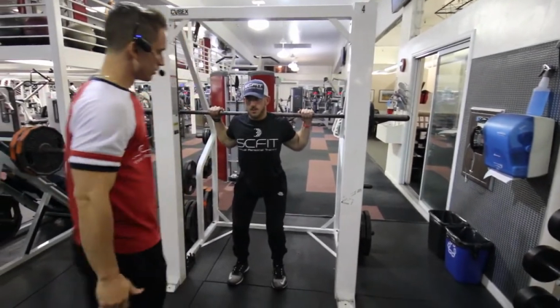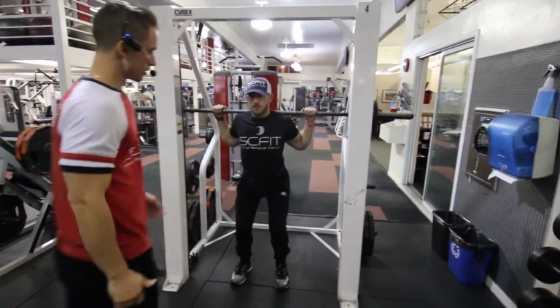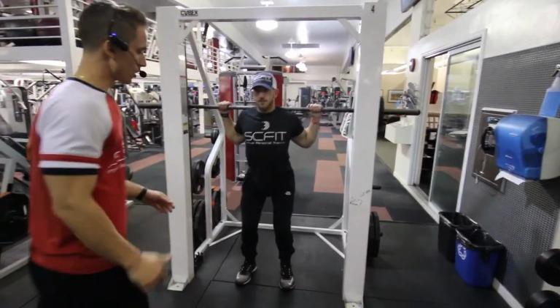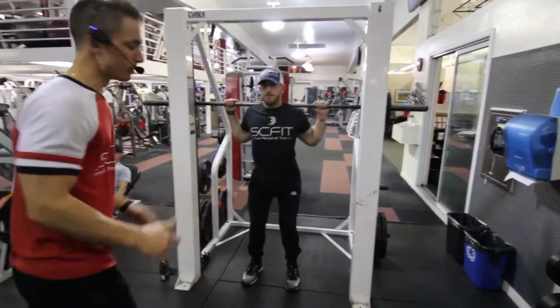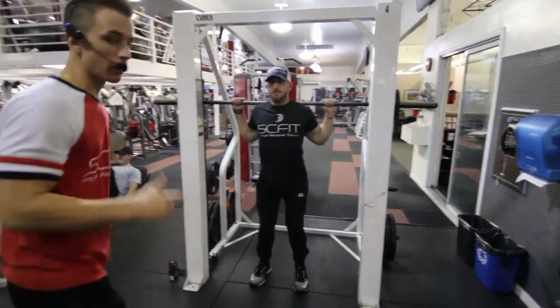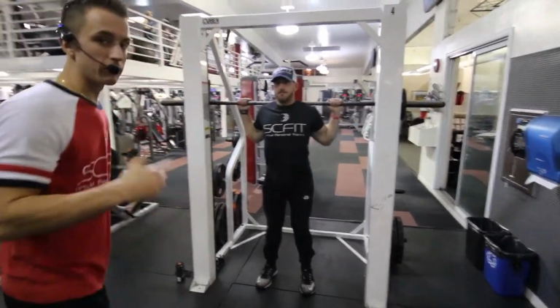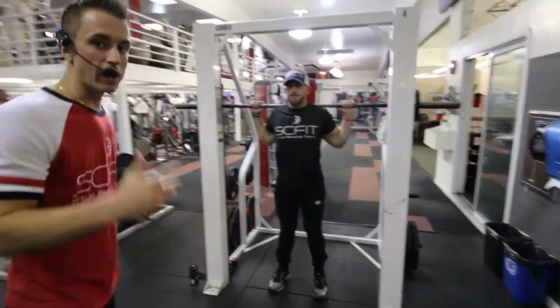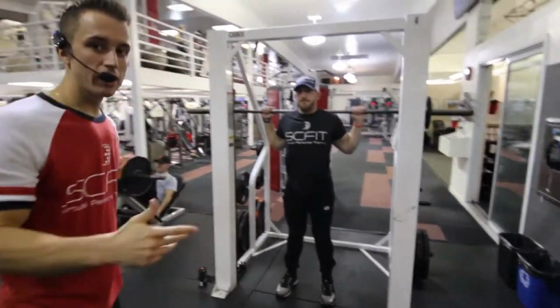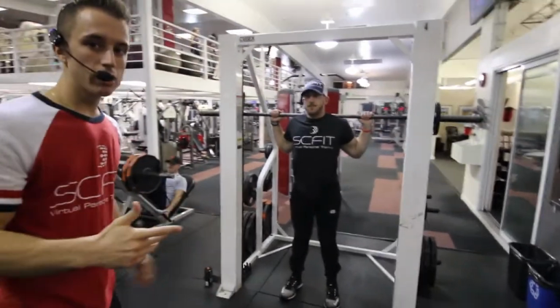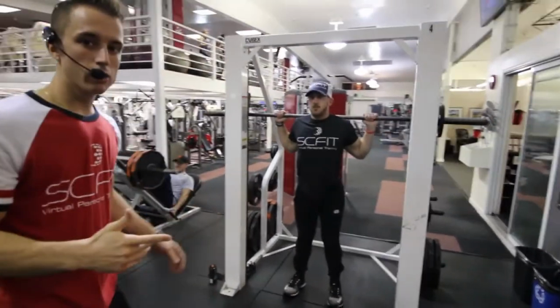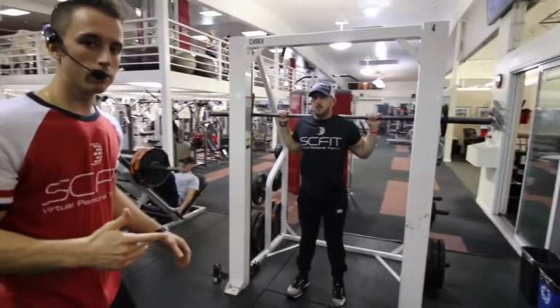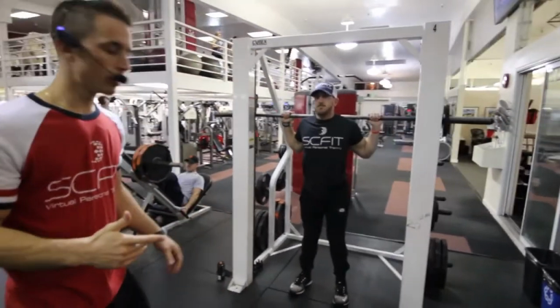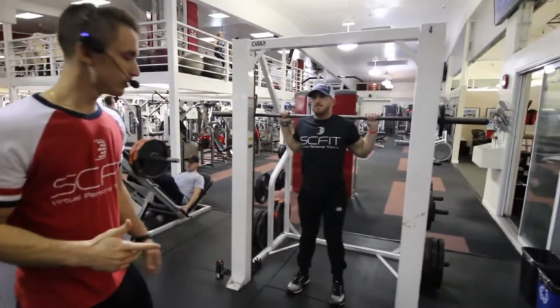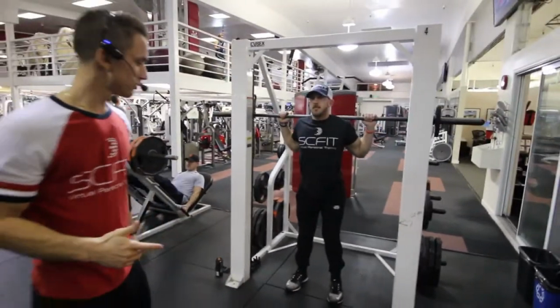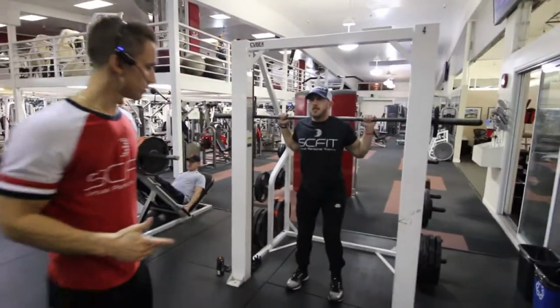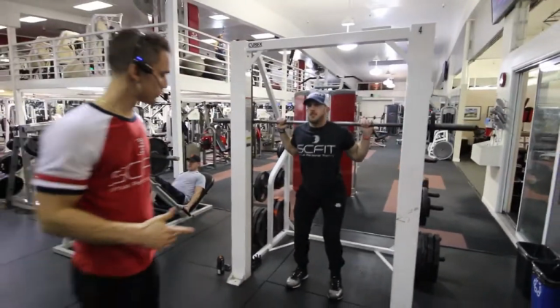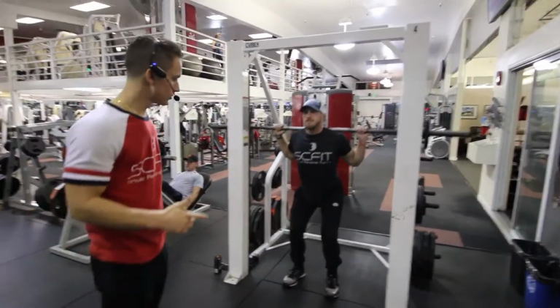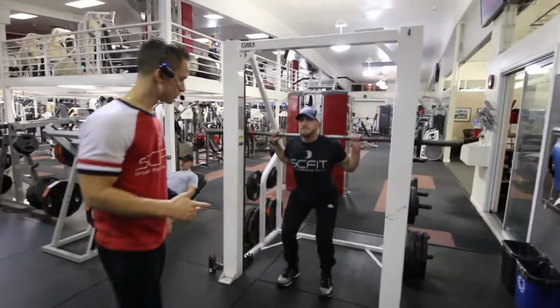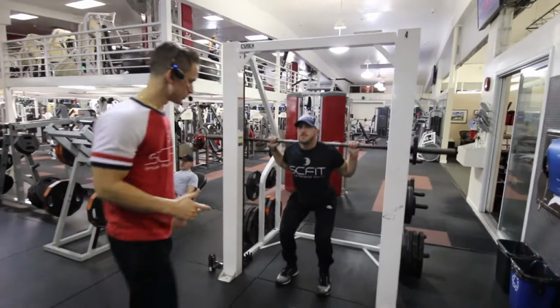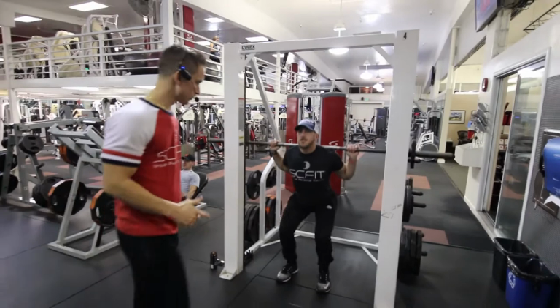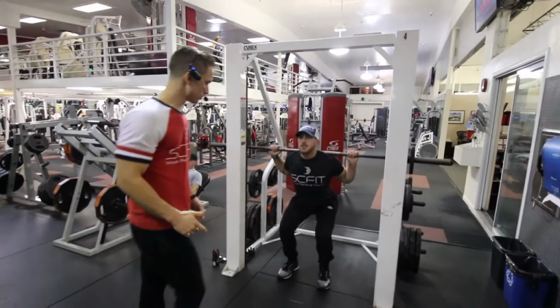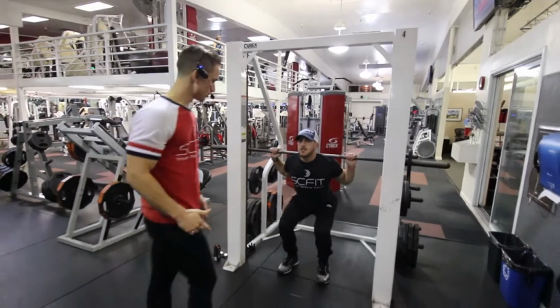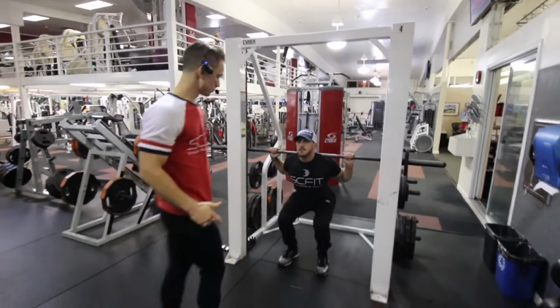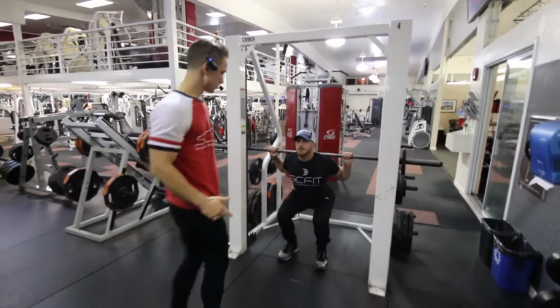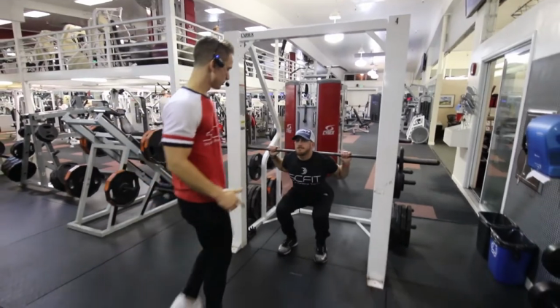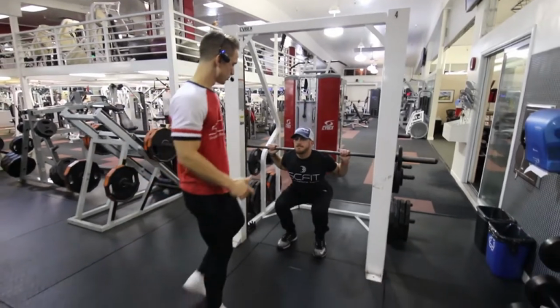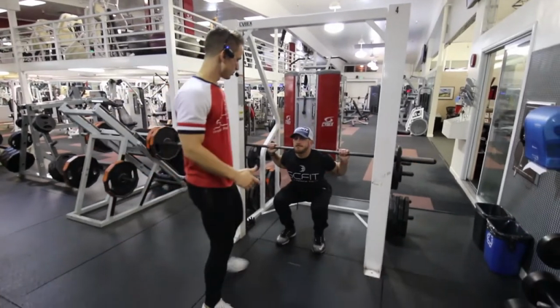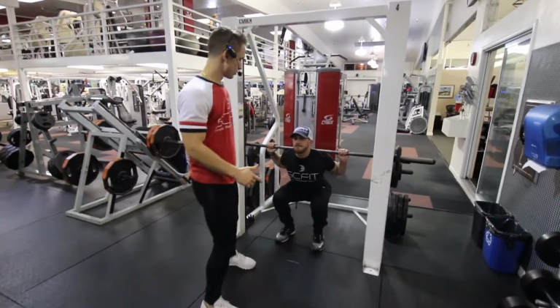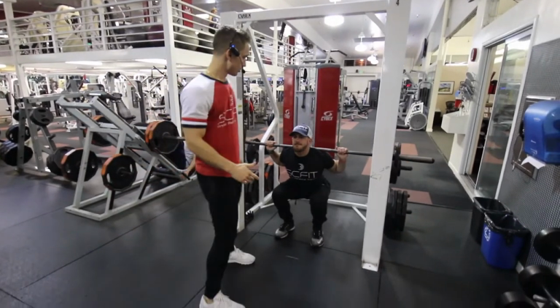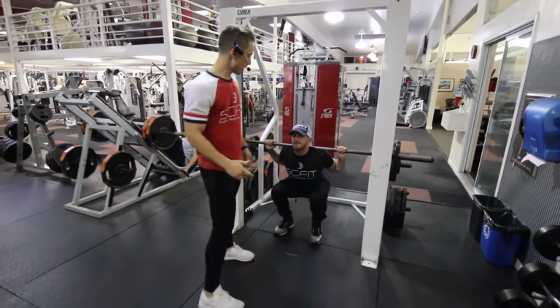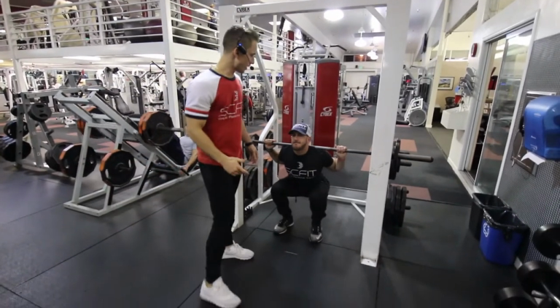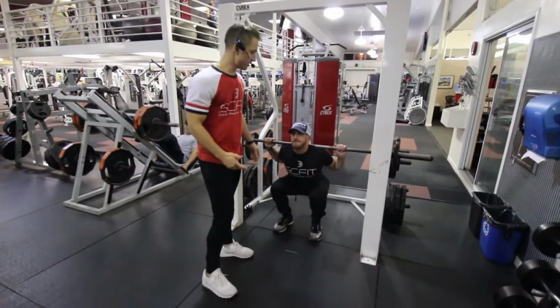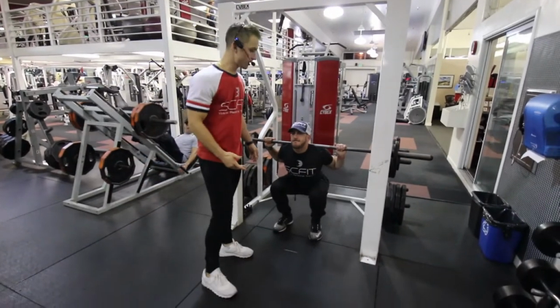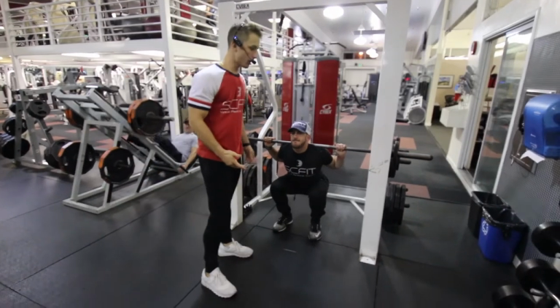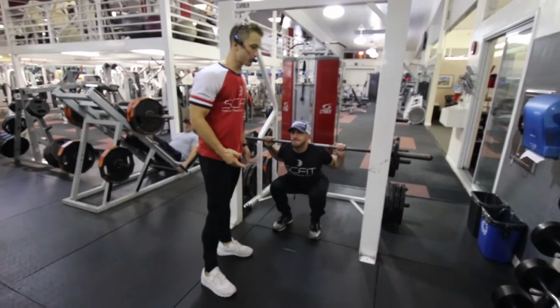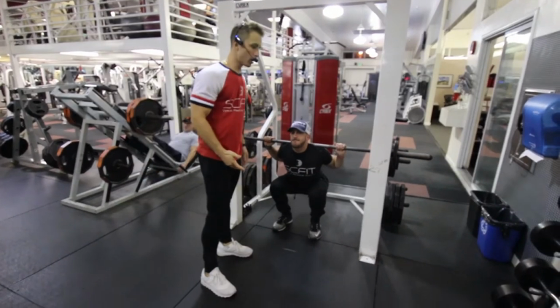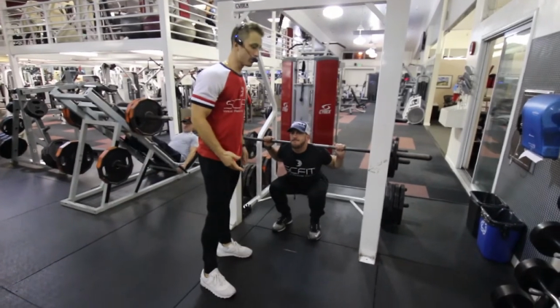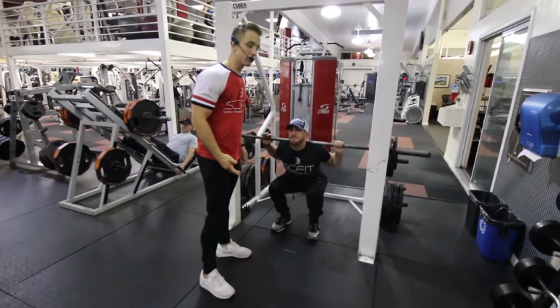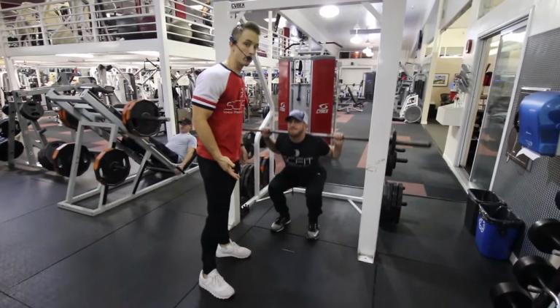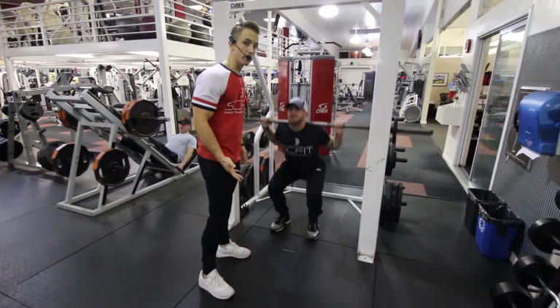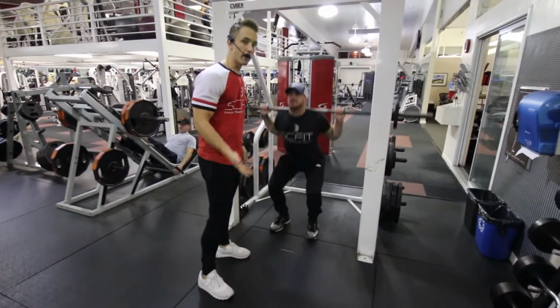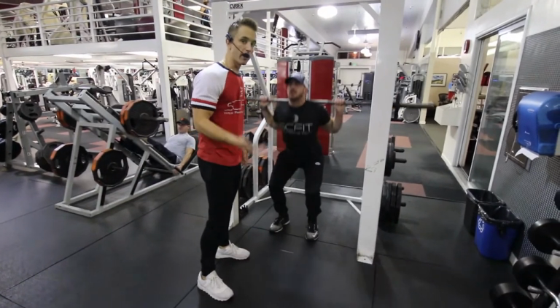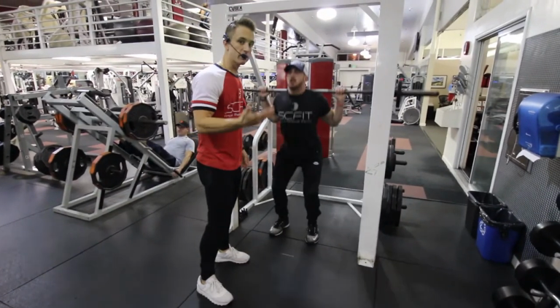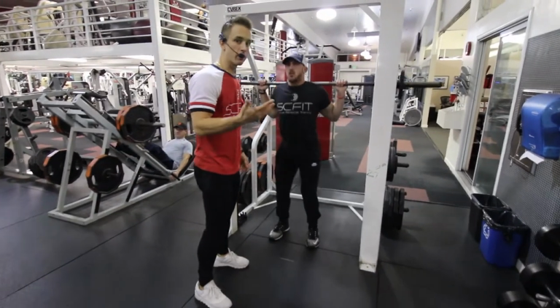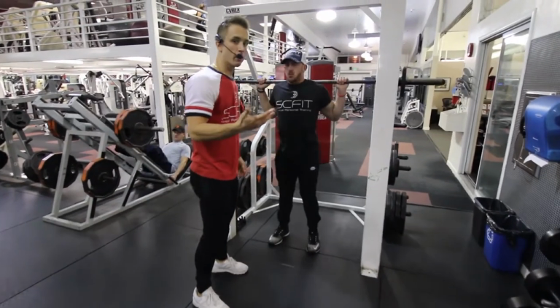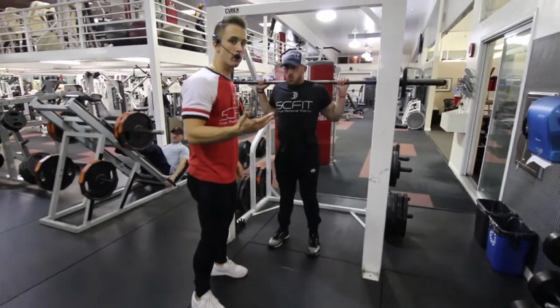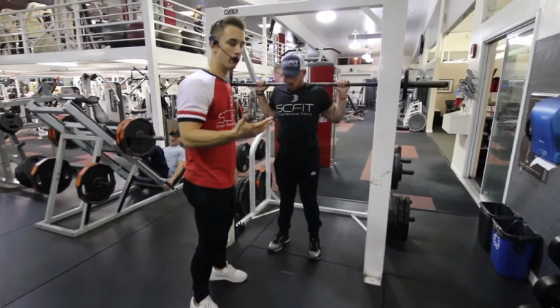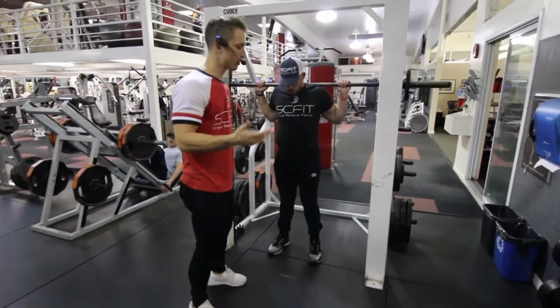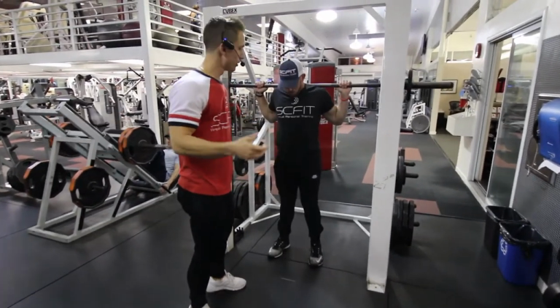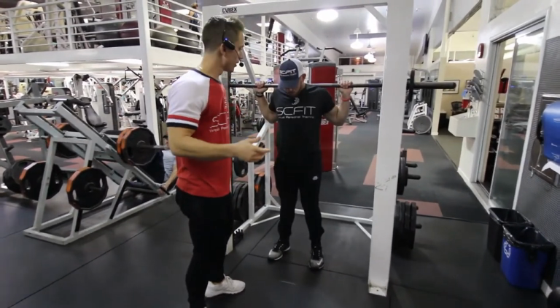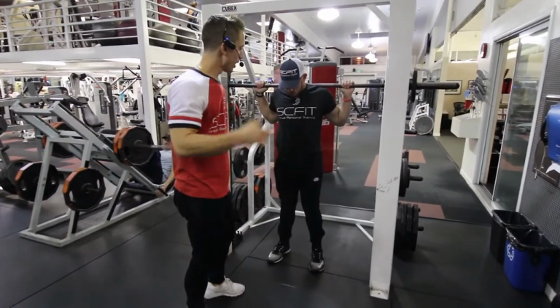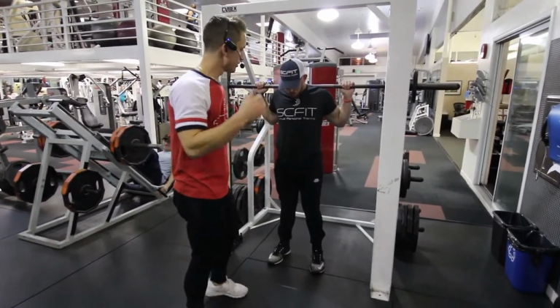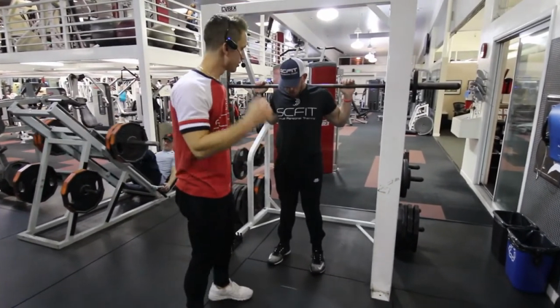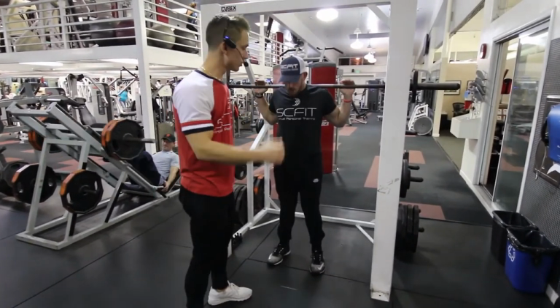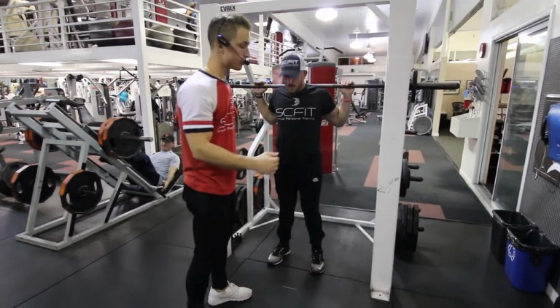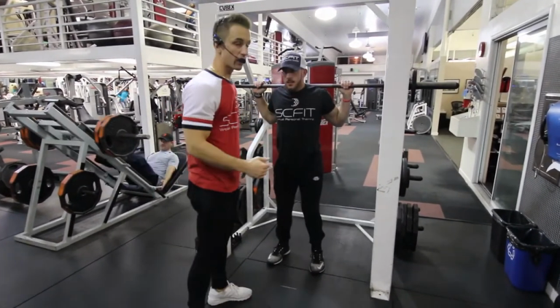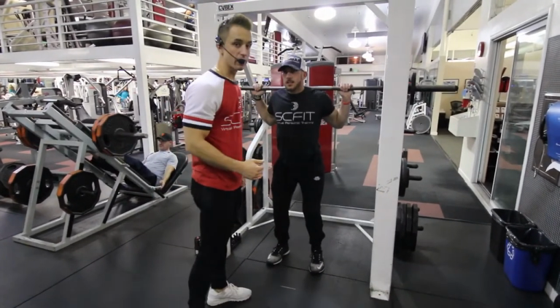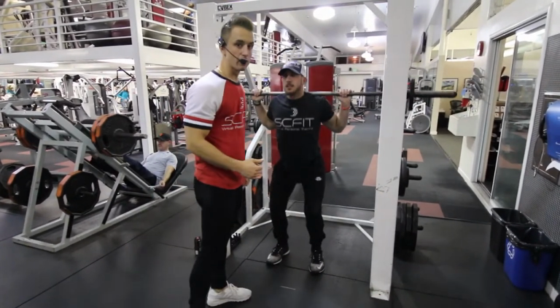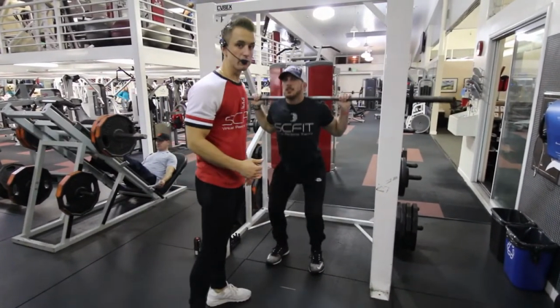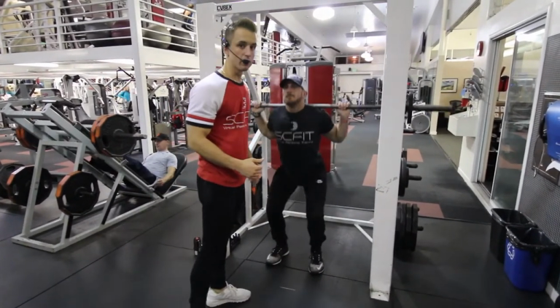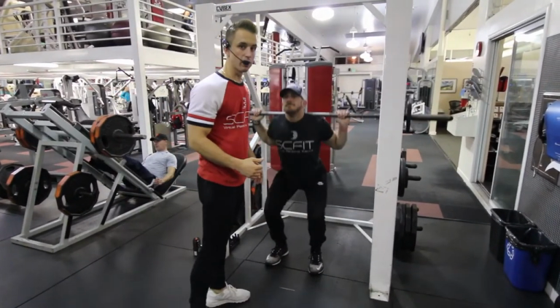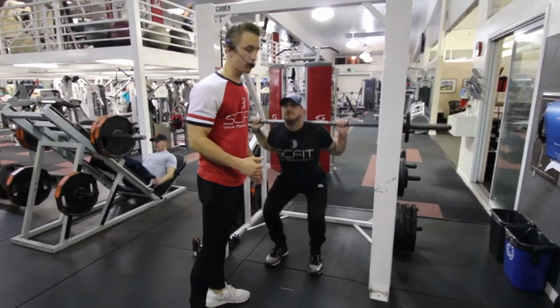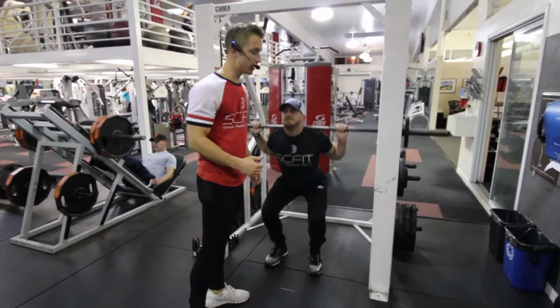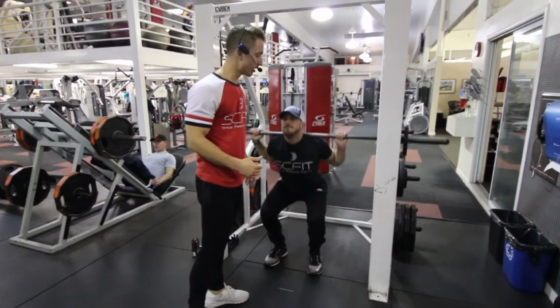Come down 90 degrees. As he comes up he's going to exhale, and as he goes back down he's going to inhale.